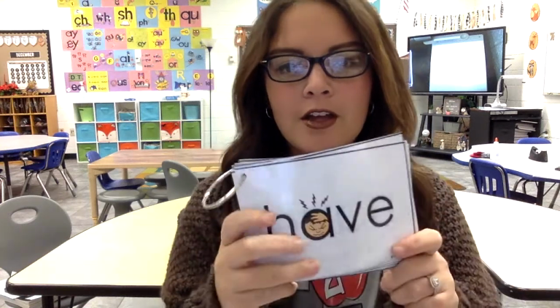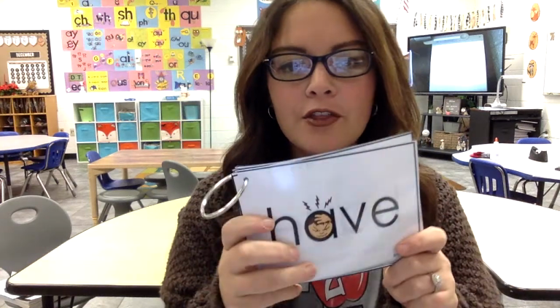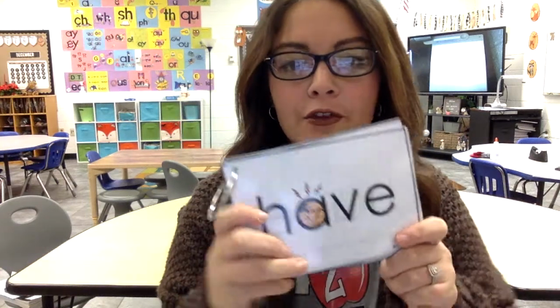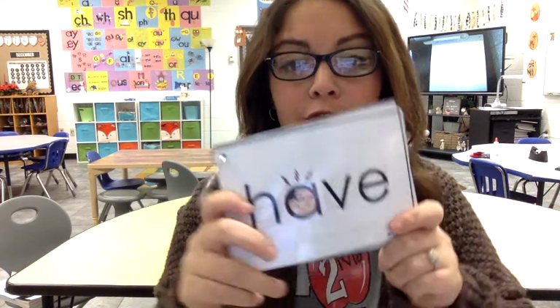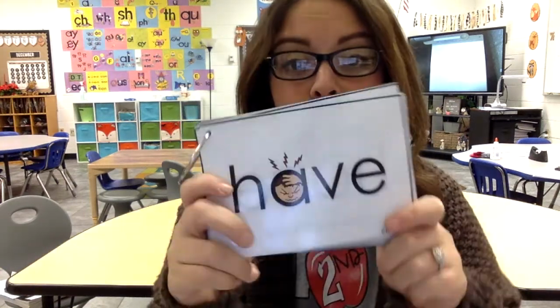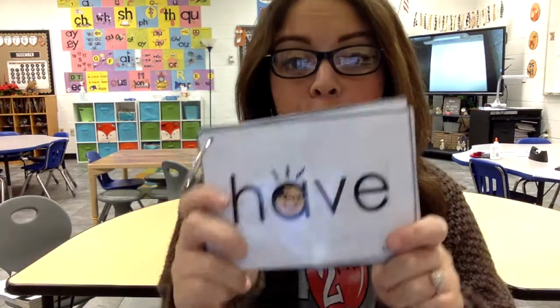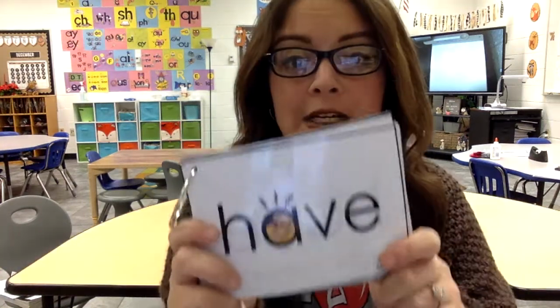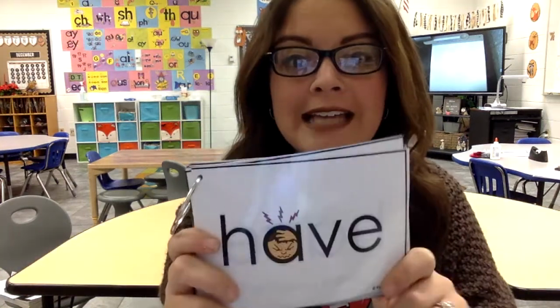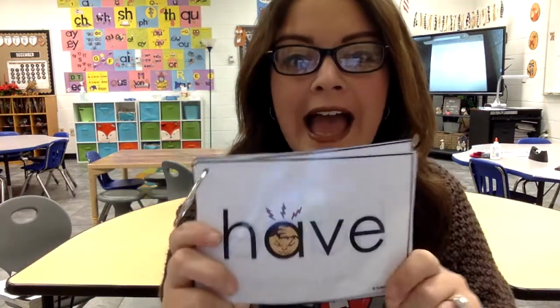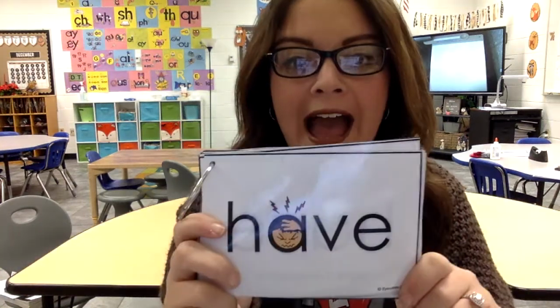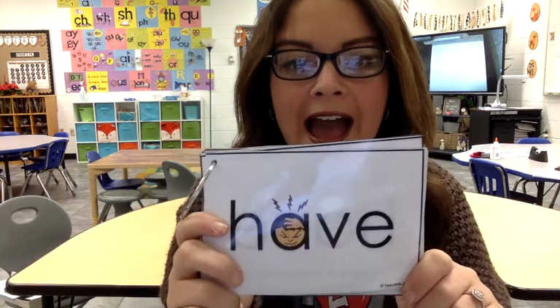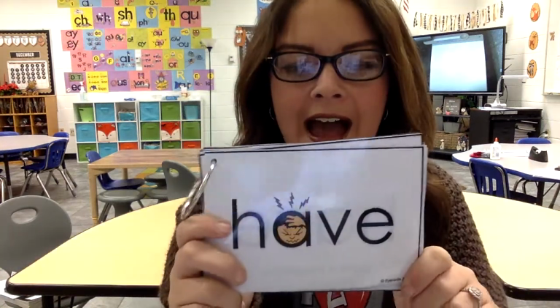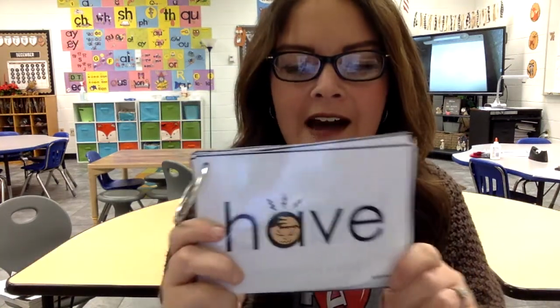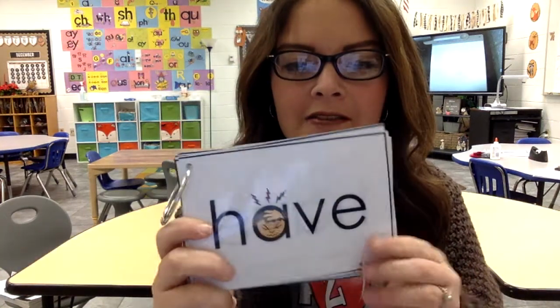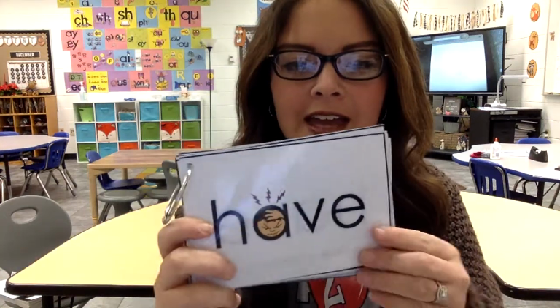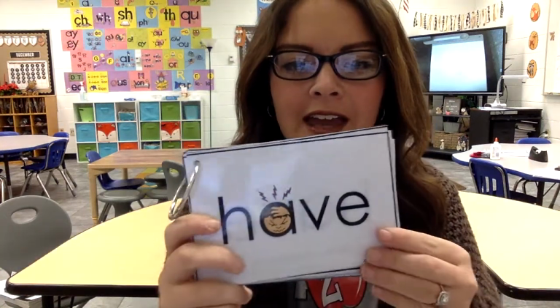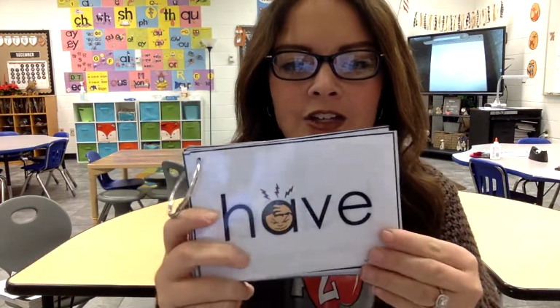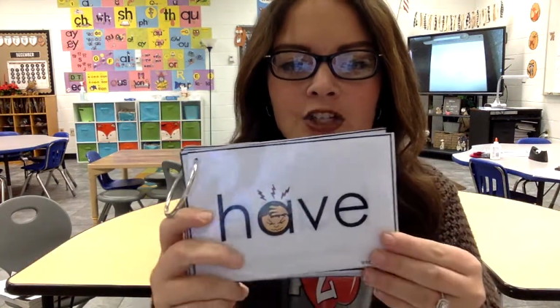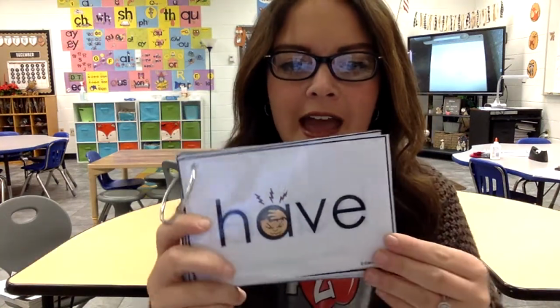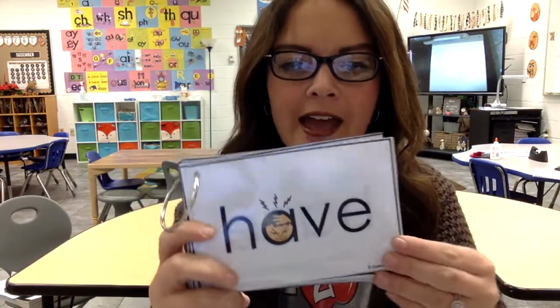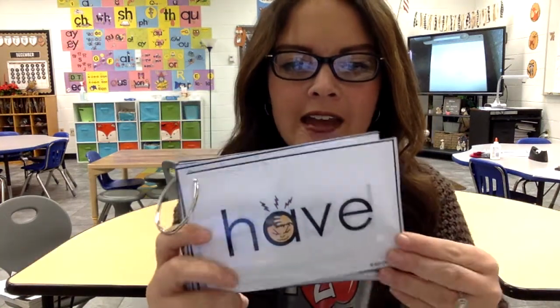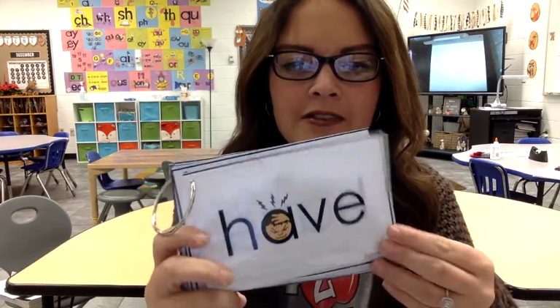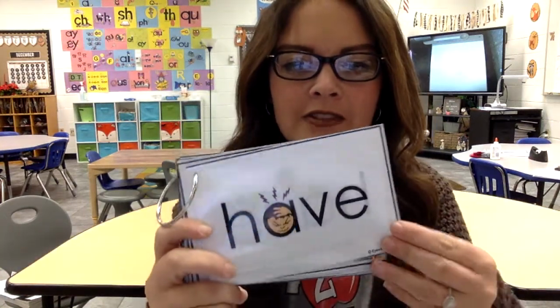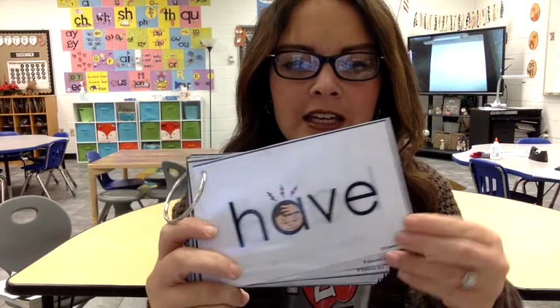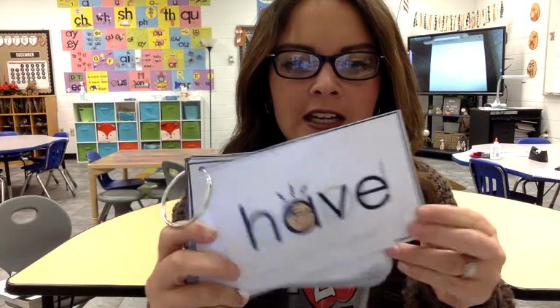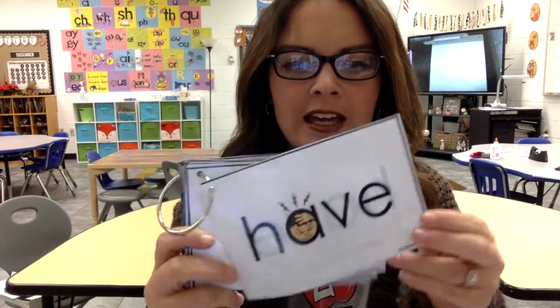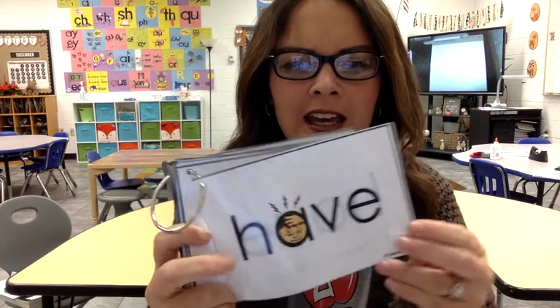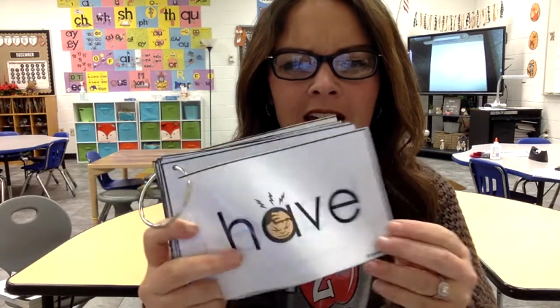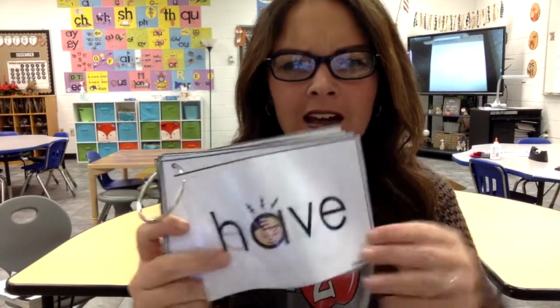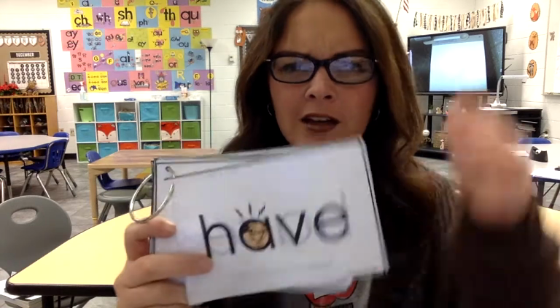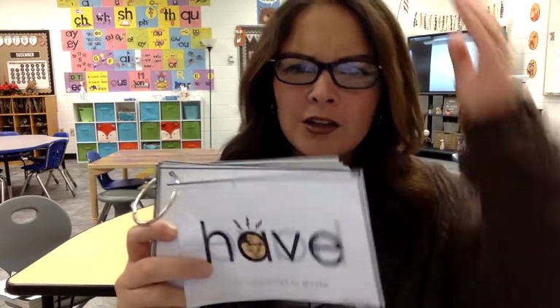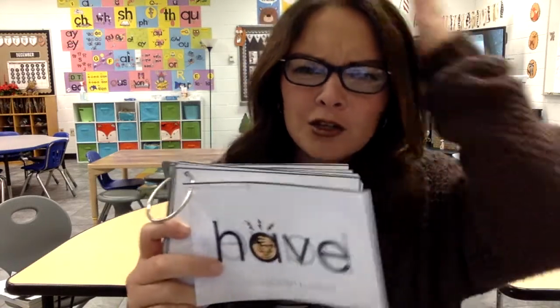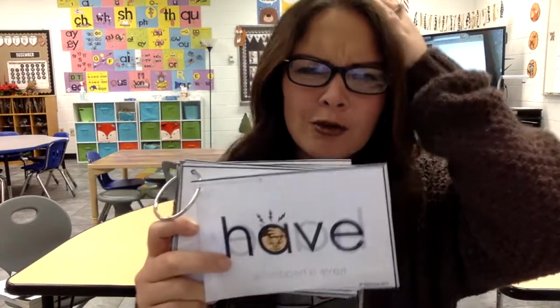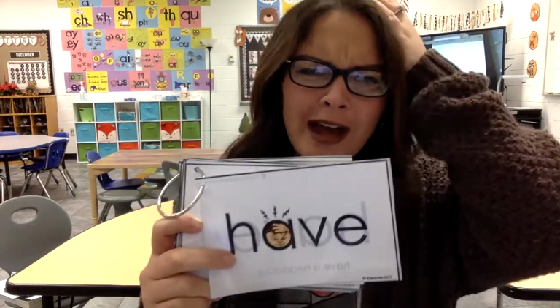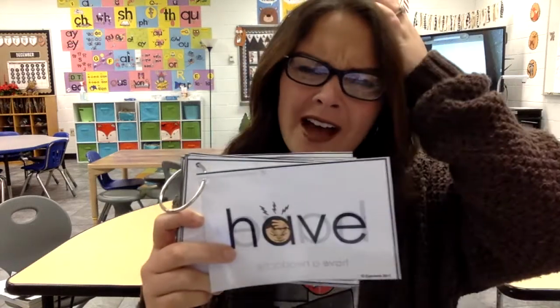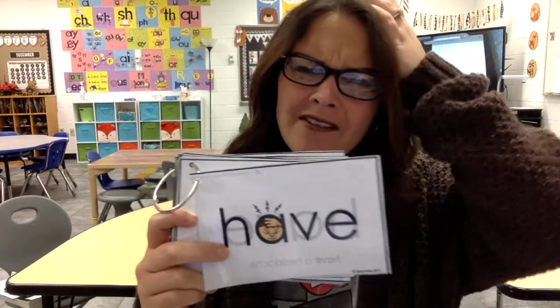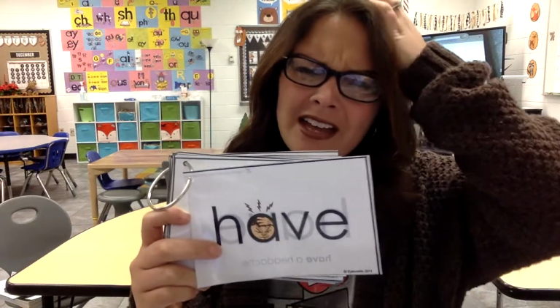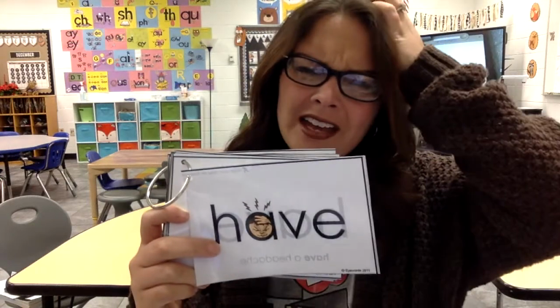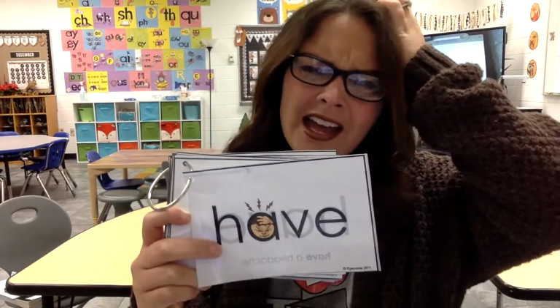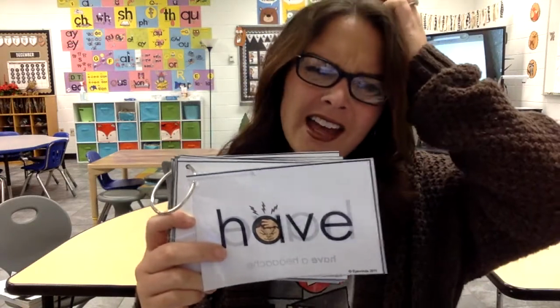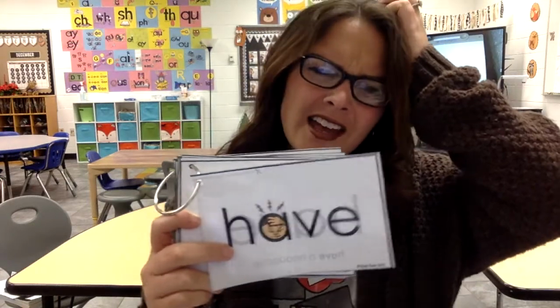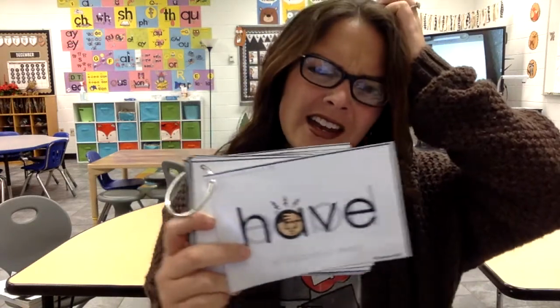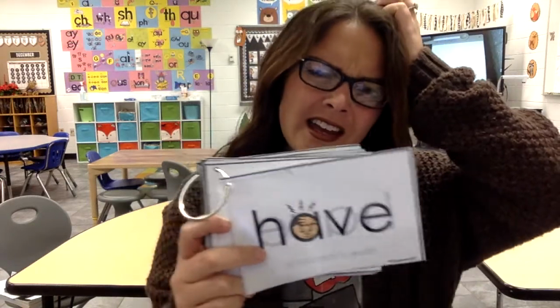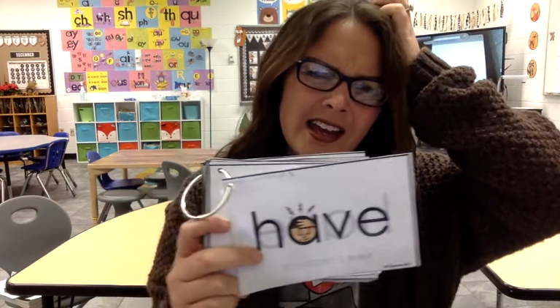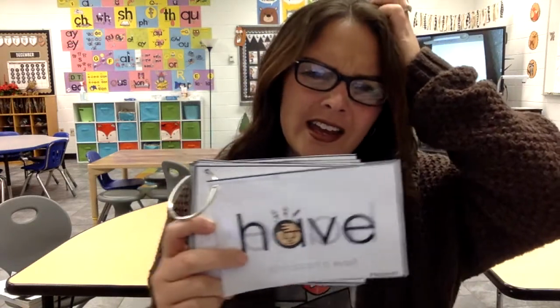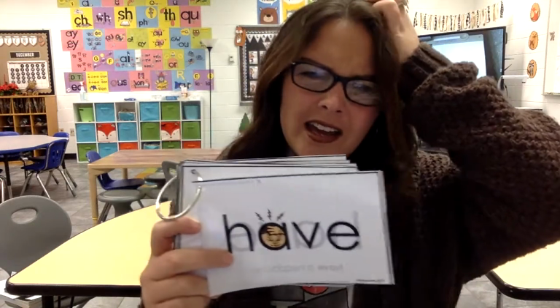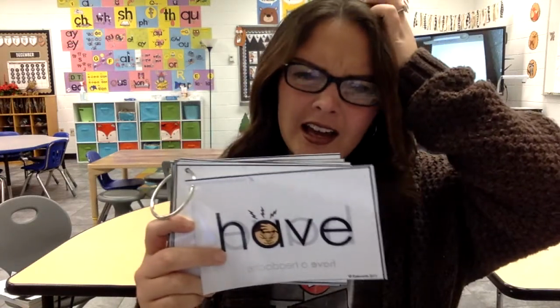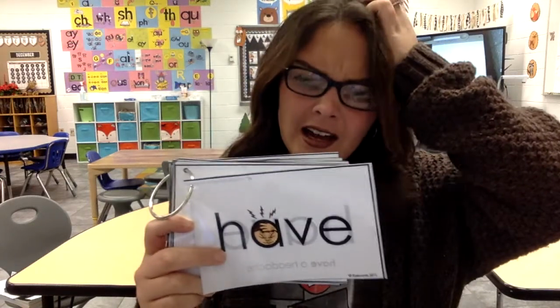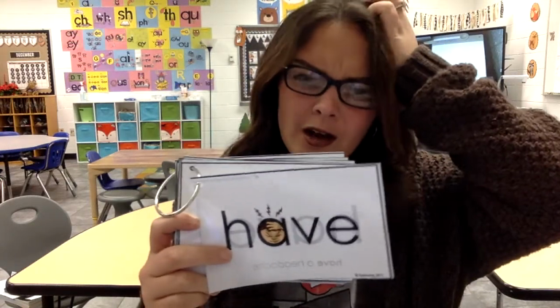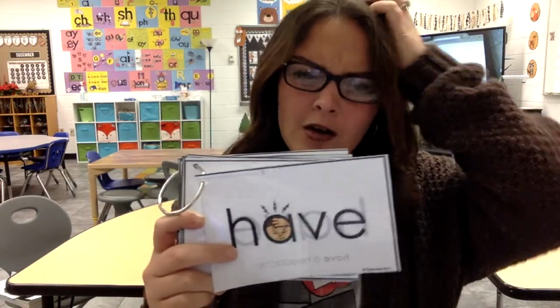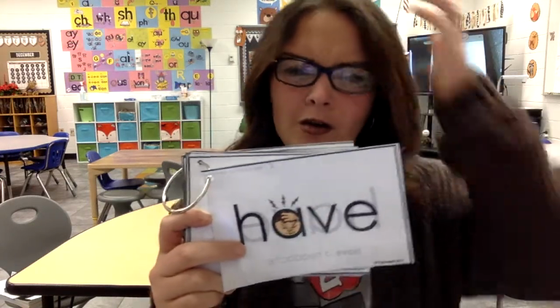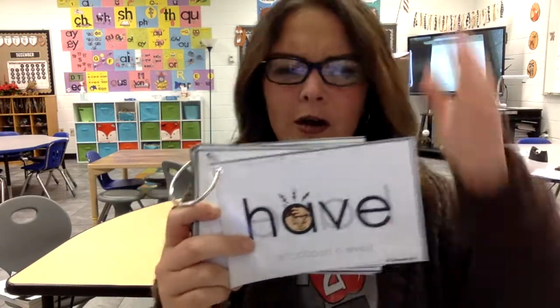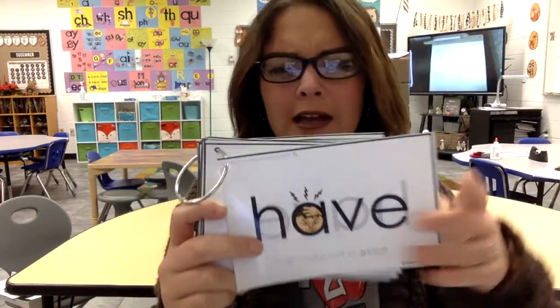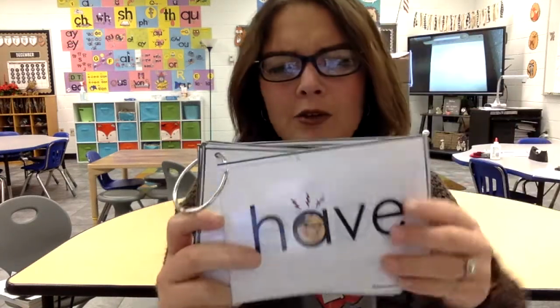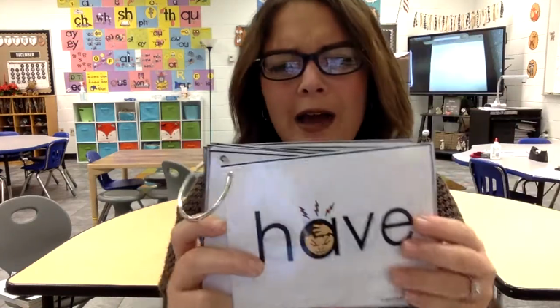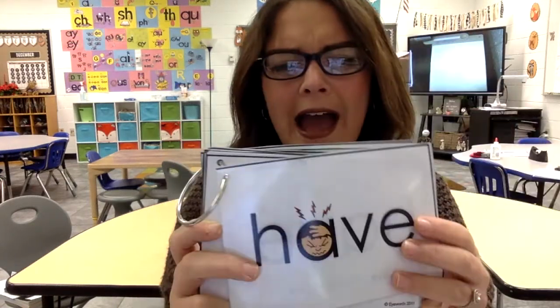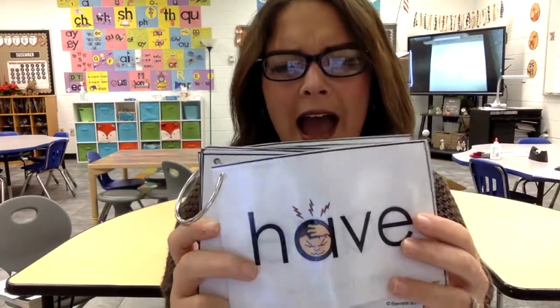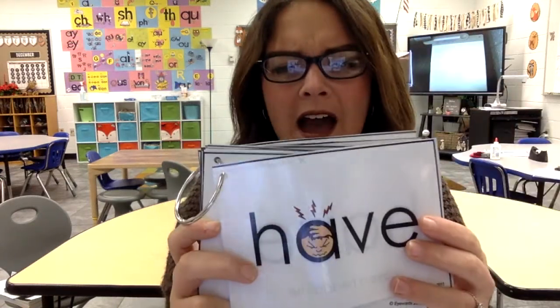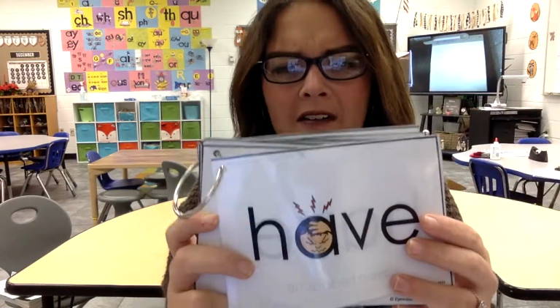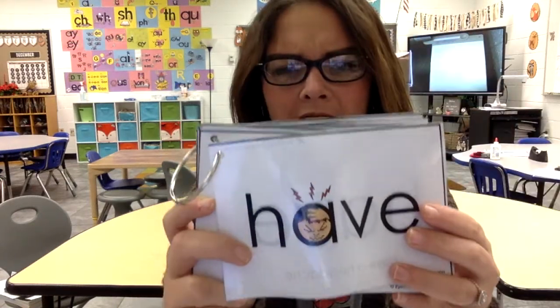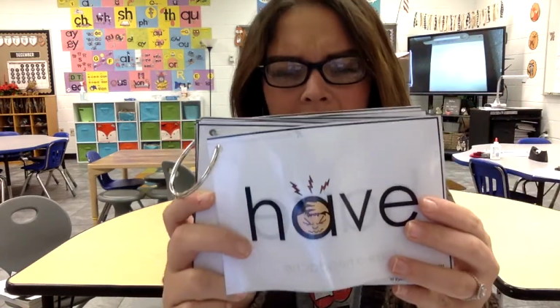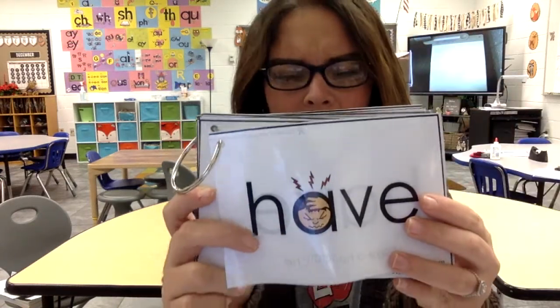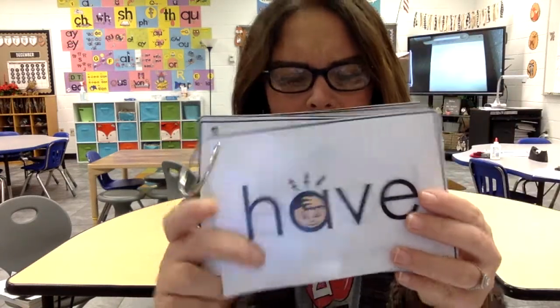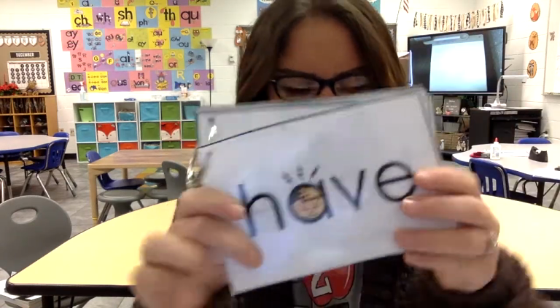The first word is 'have,' H-A-V-E. You have a headache — ow — have a headache.